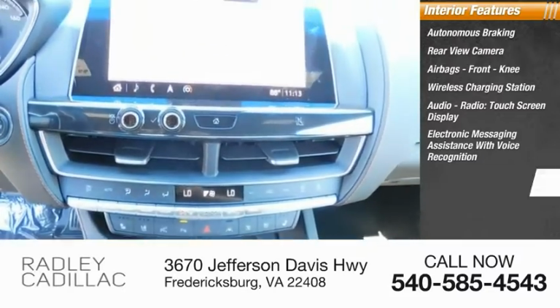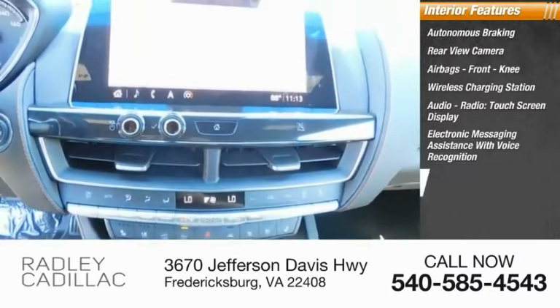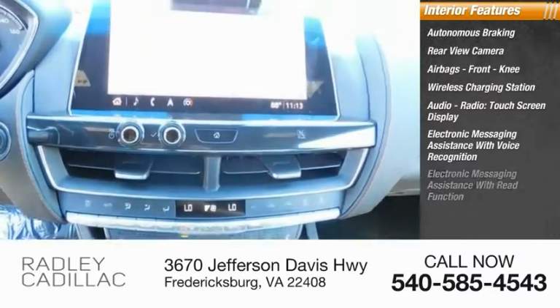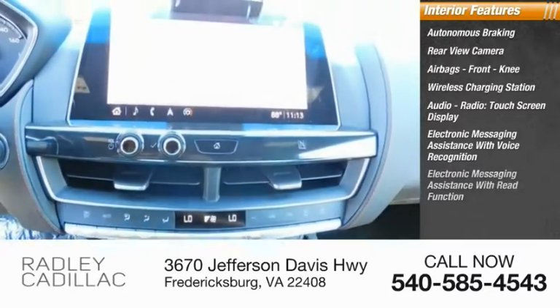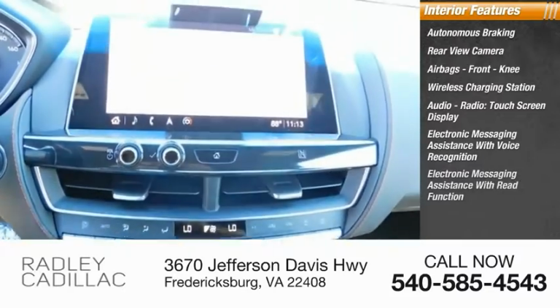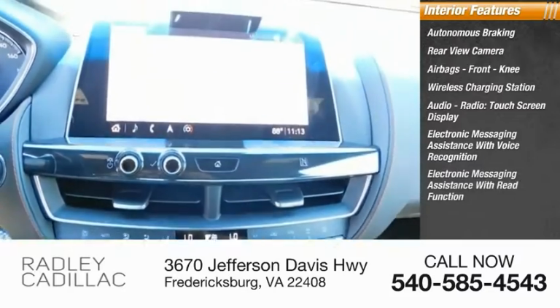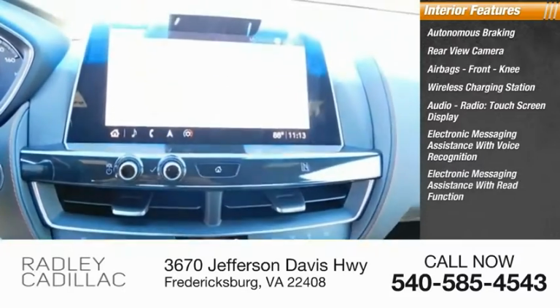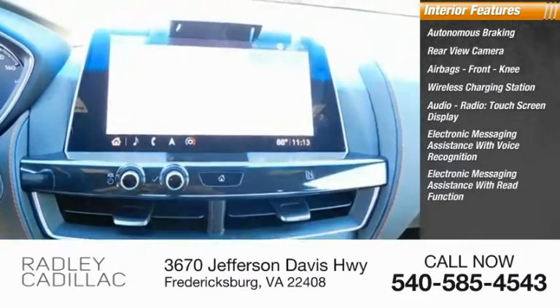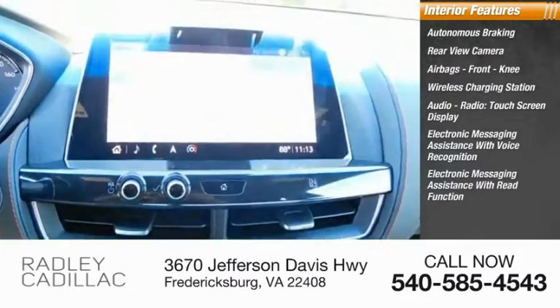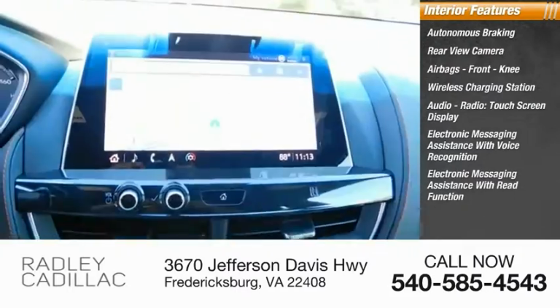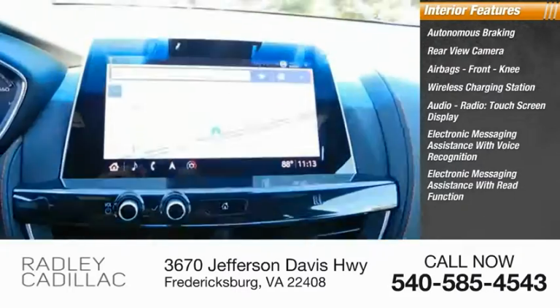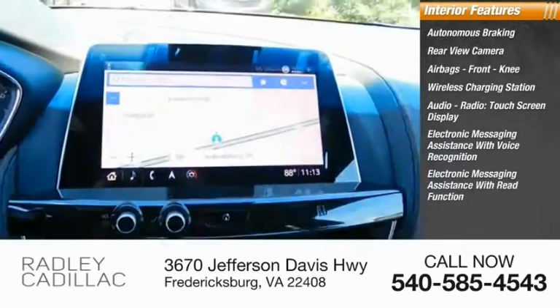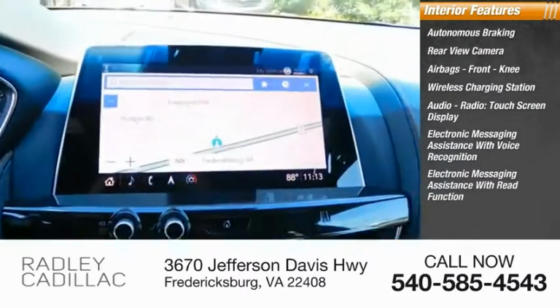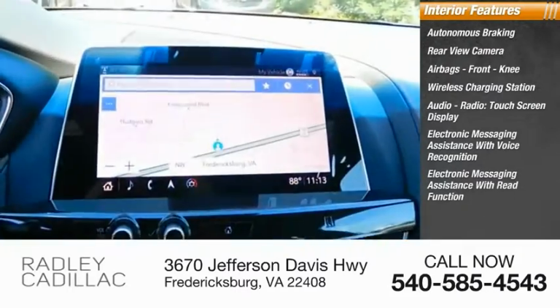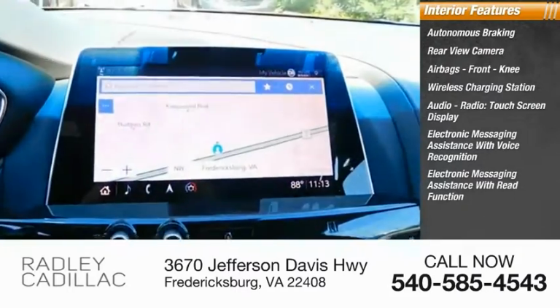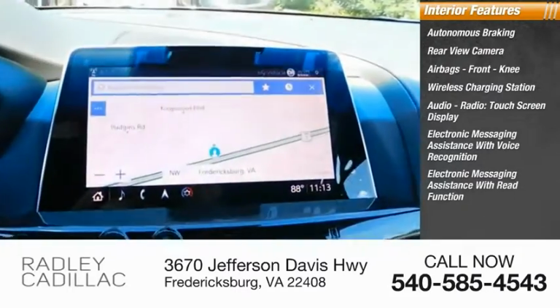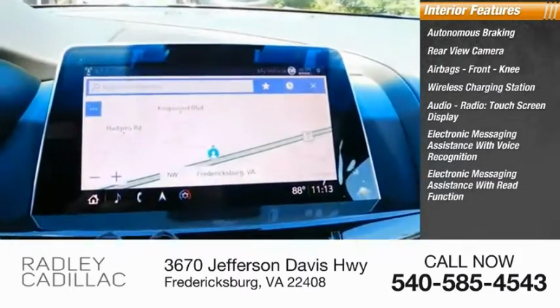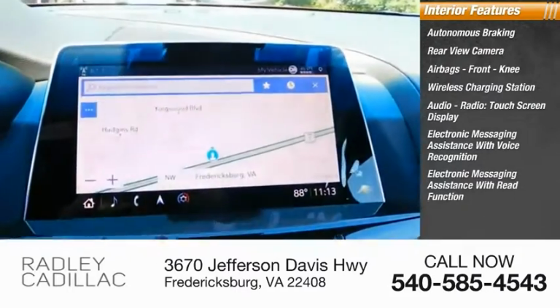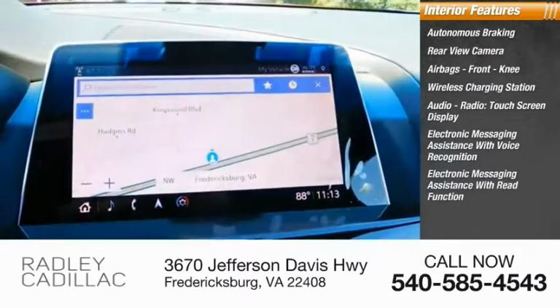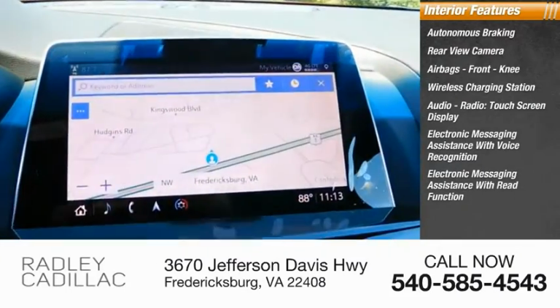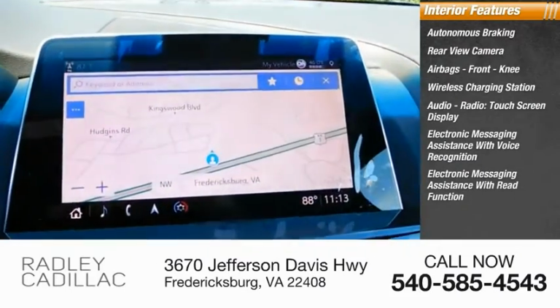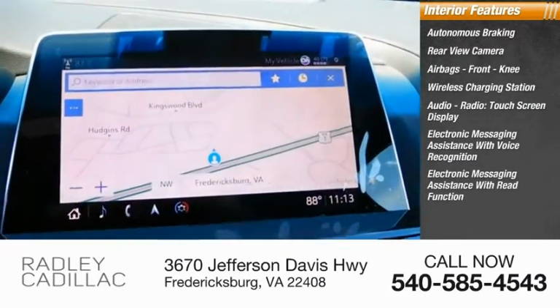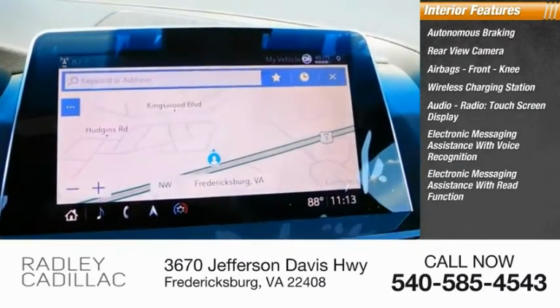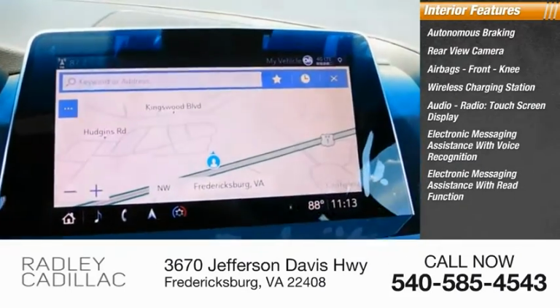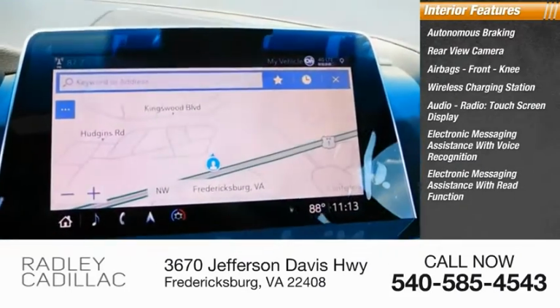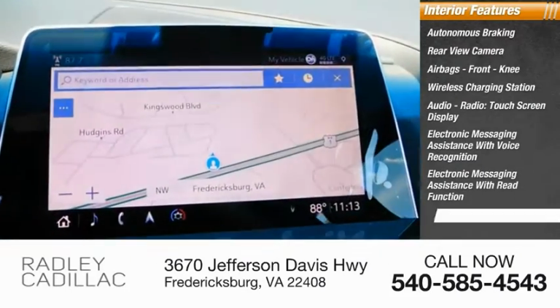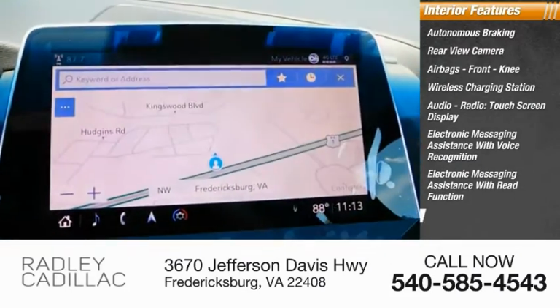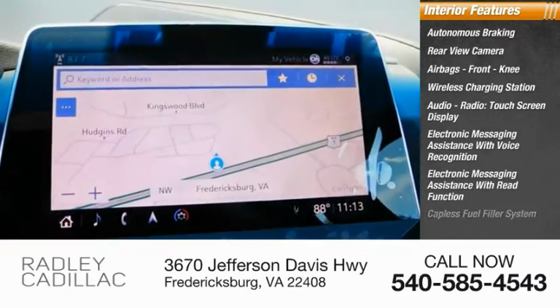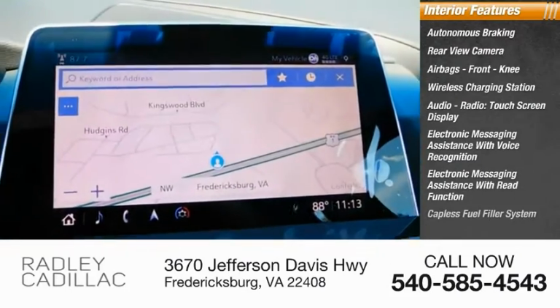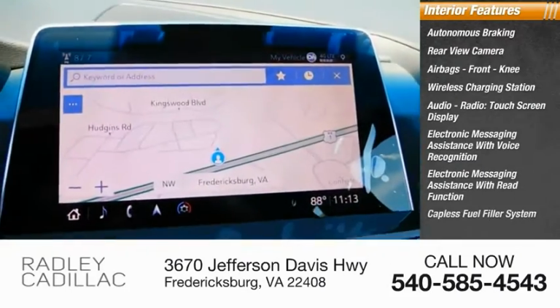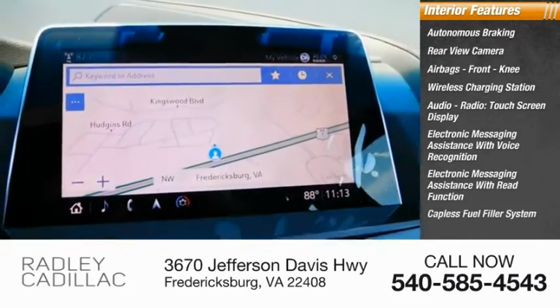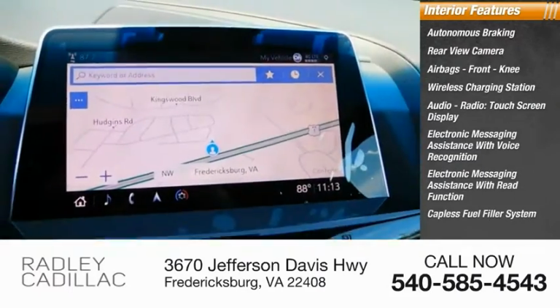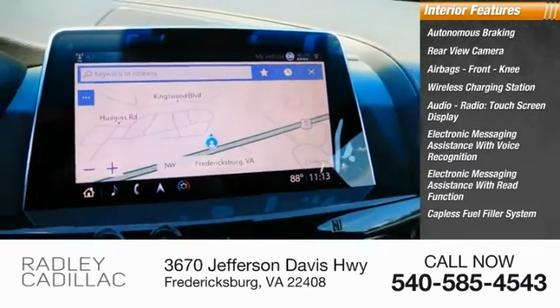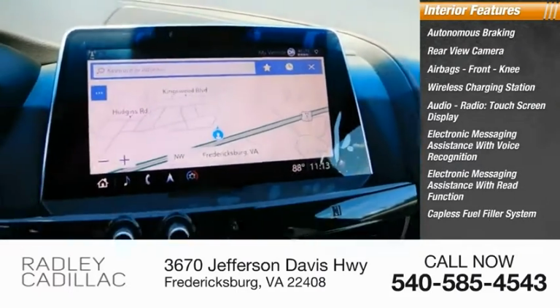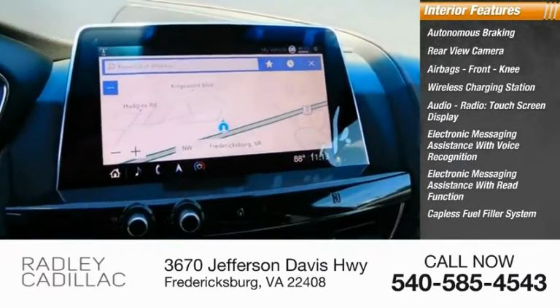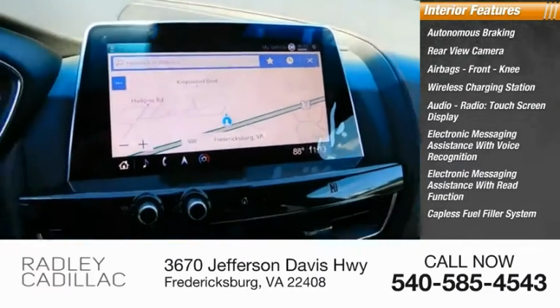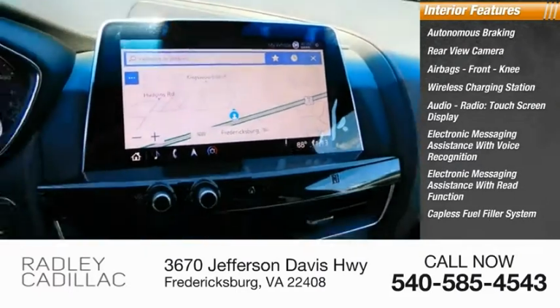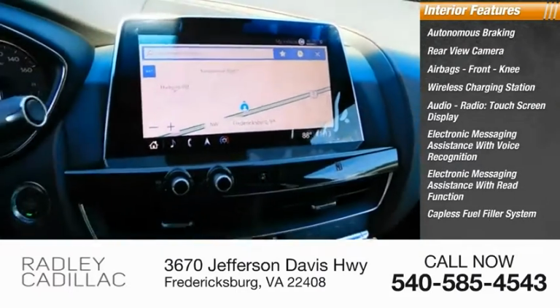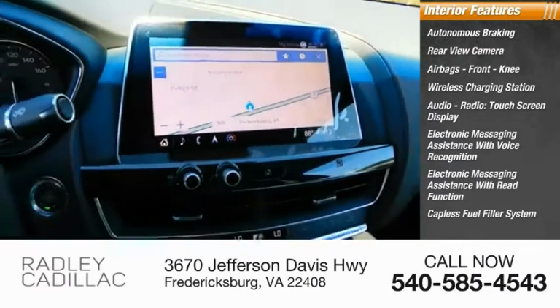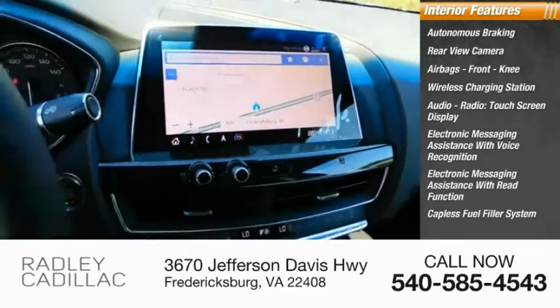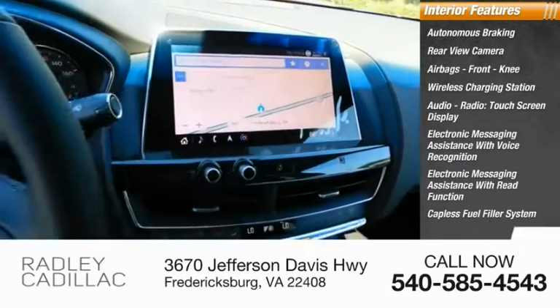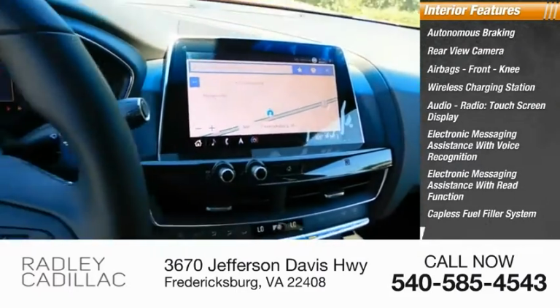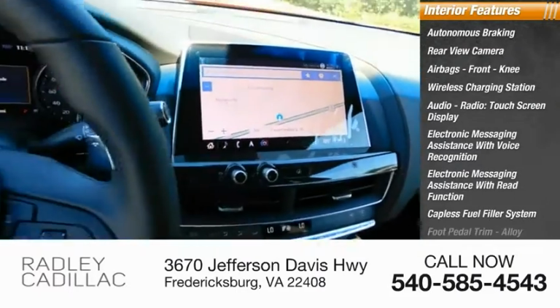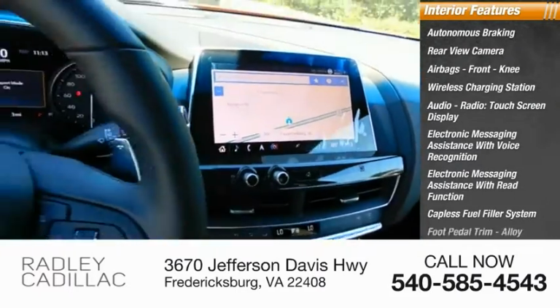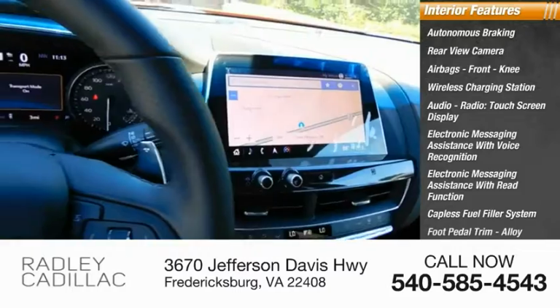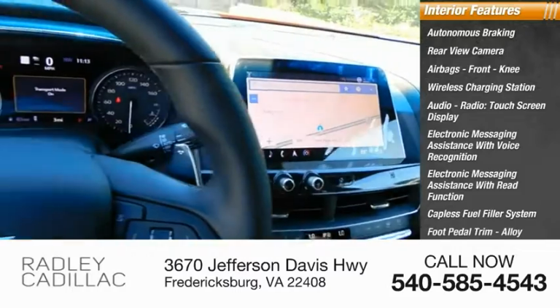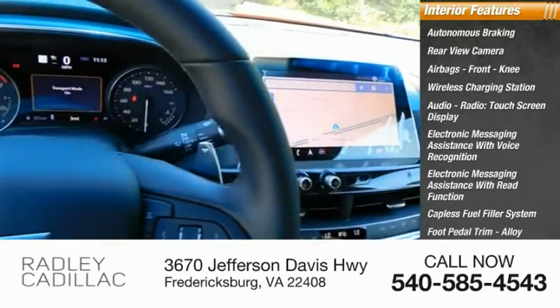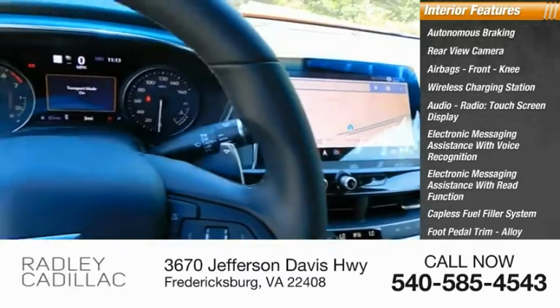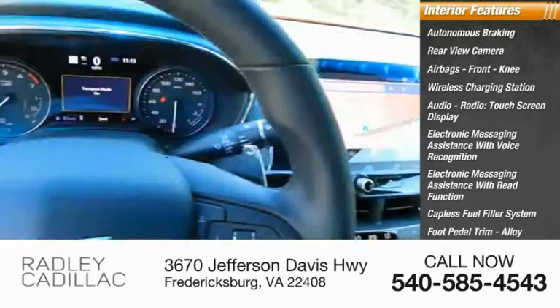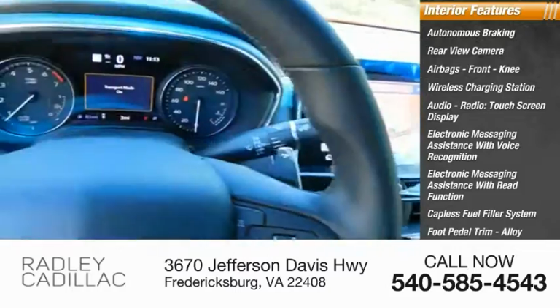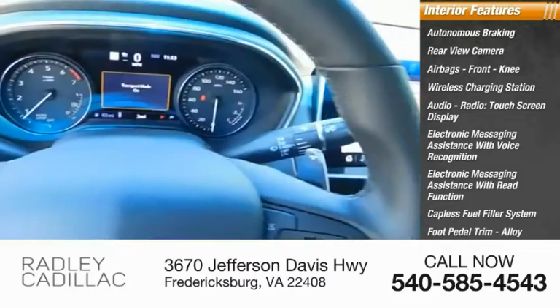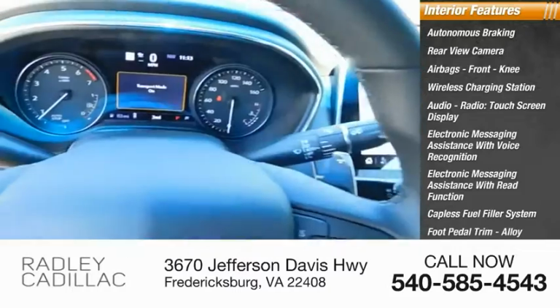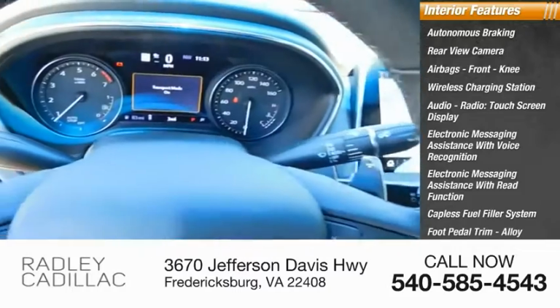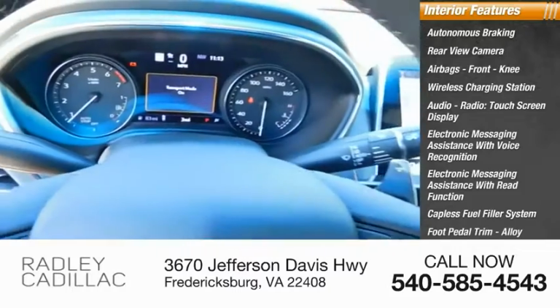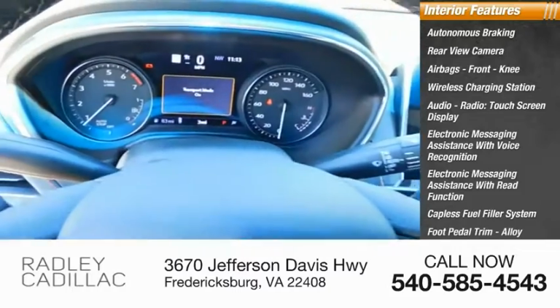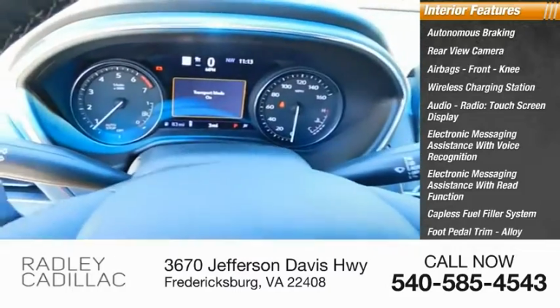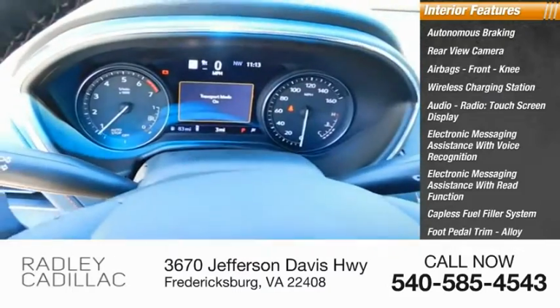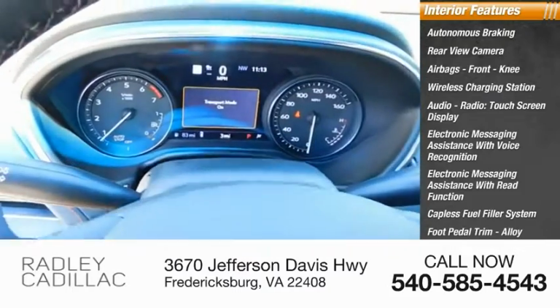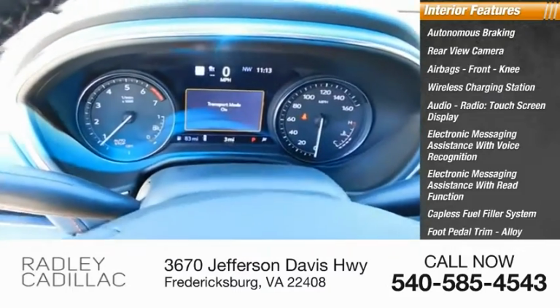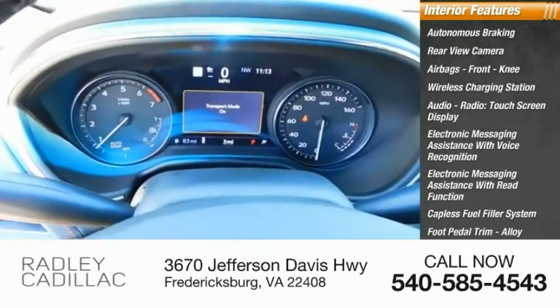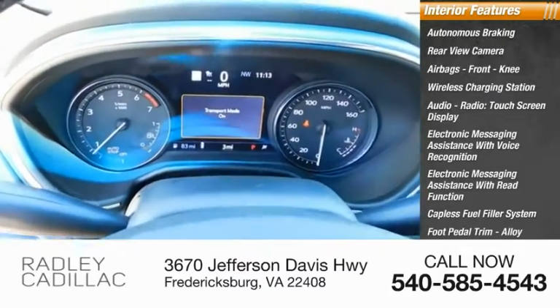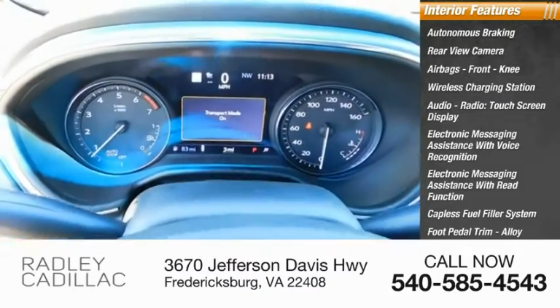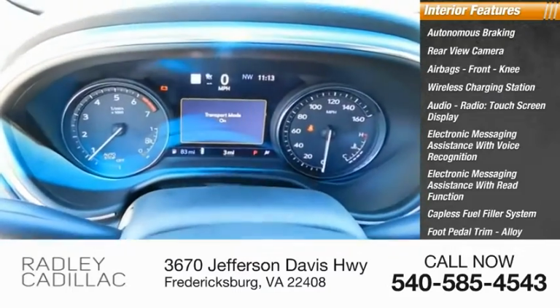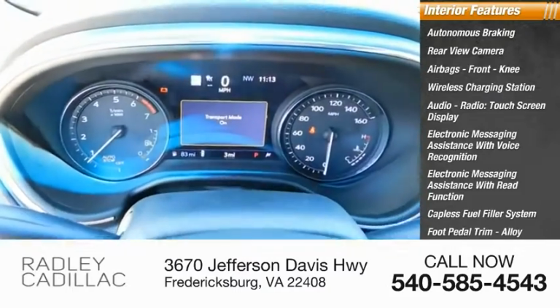Electronic messaging assistance with read function, capless fuel filler system, foot pedal trim, alloy wheels, and cruise control.